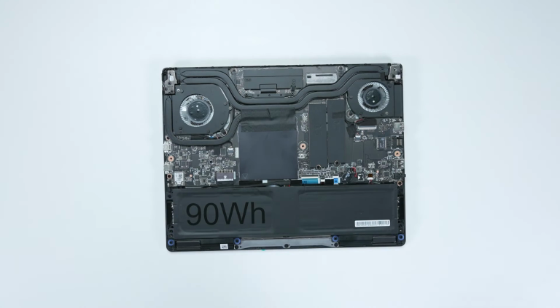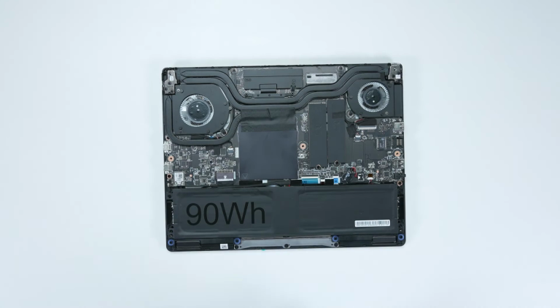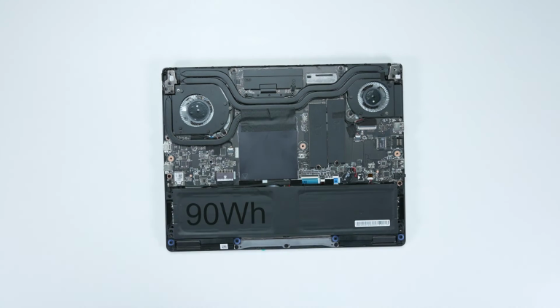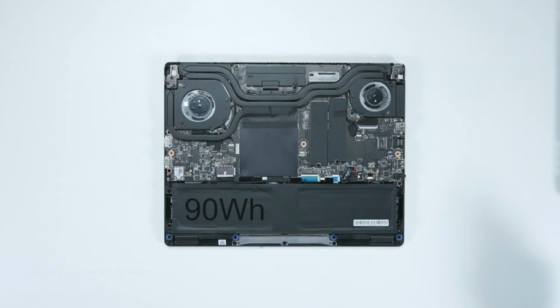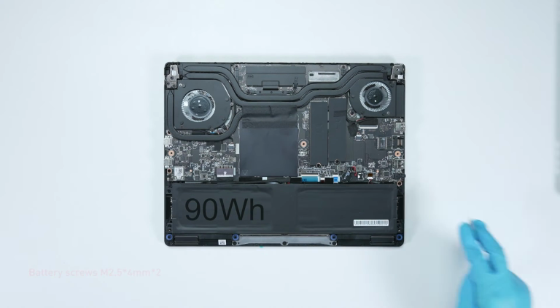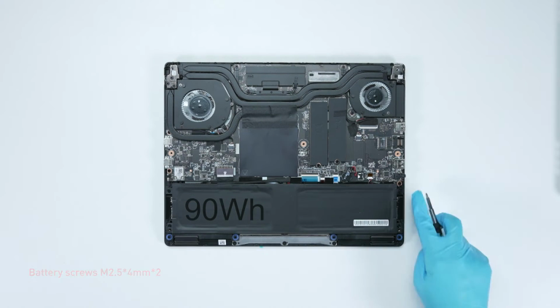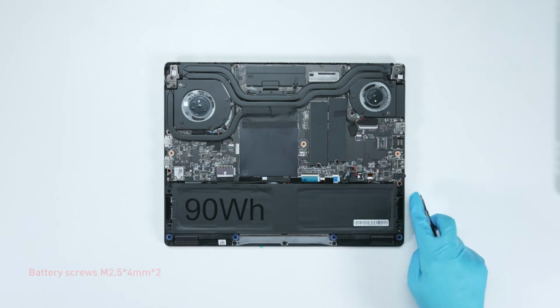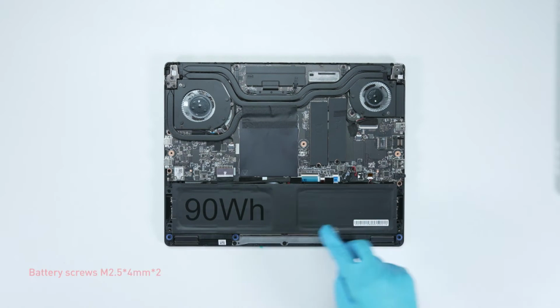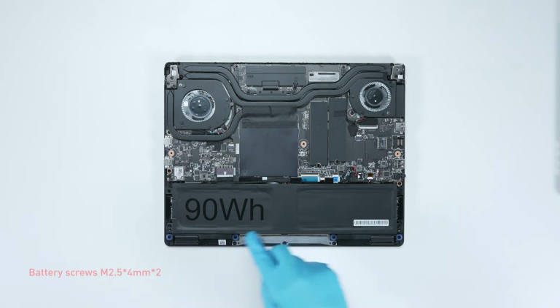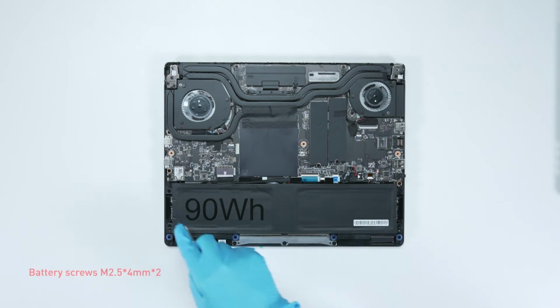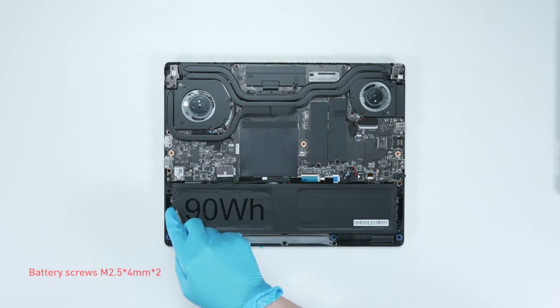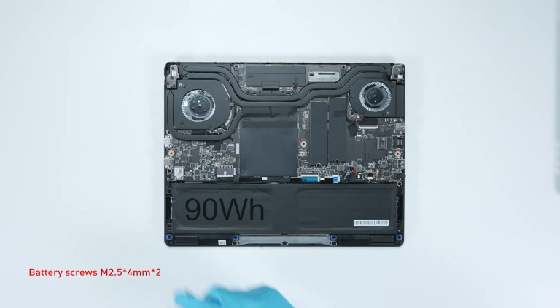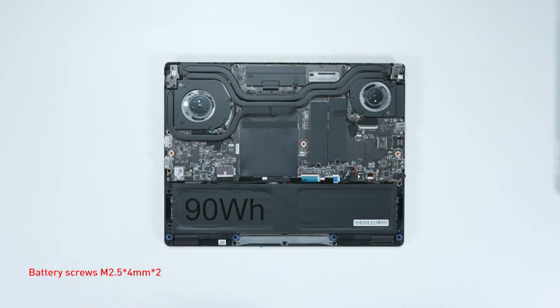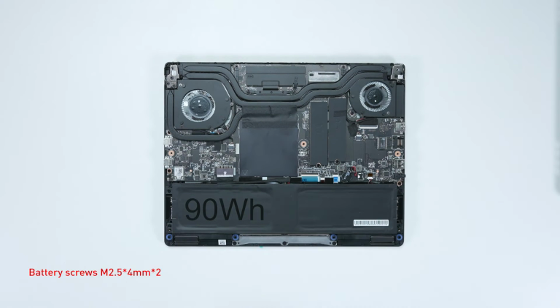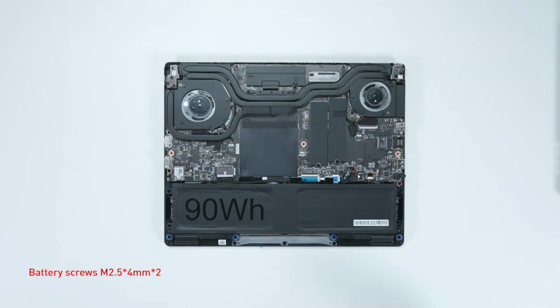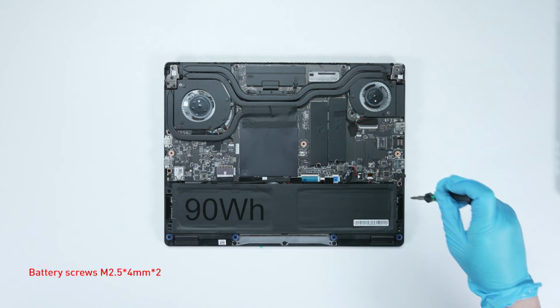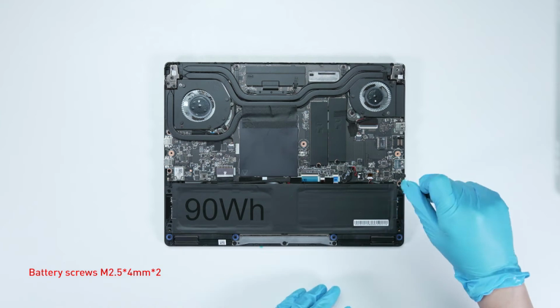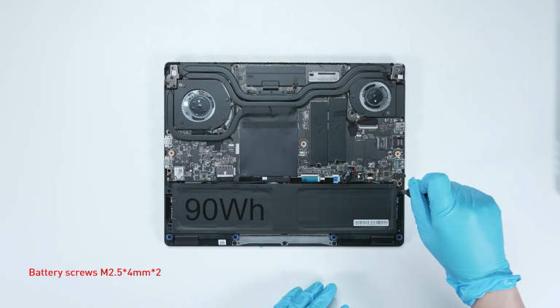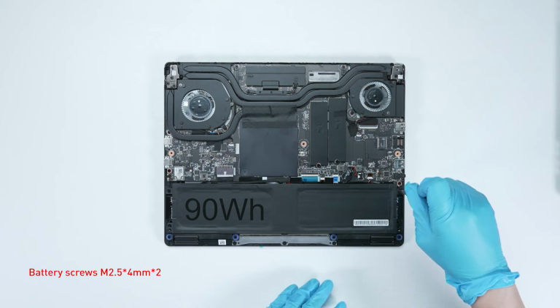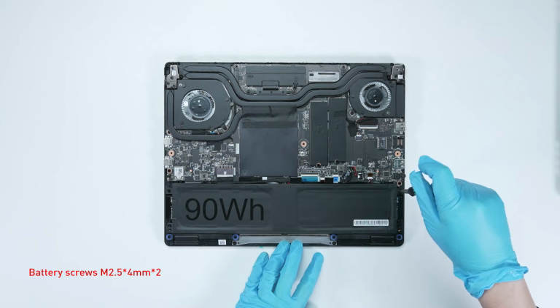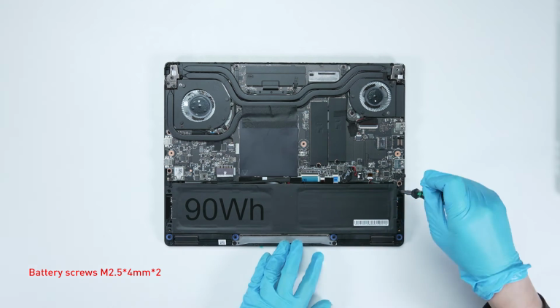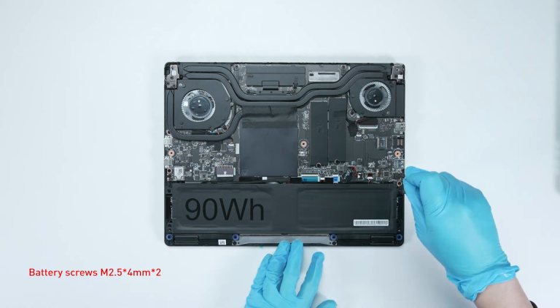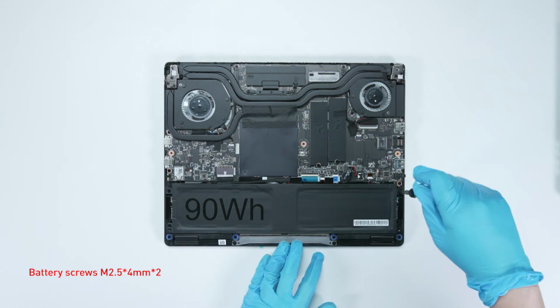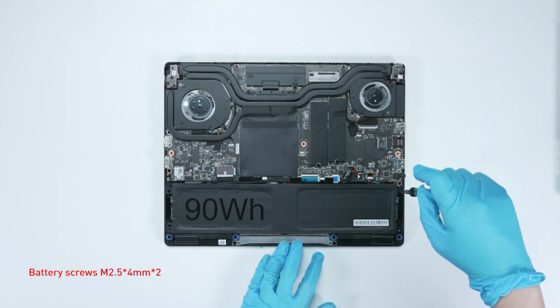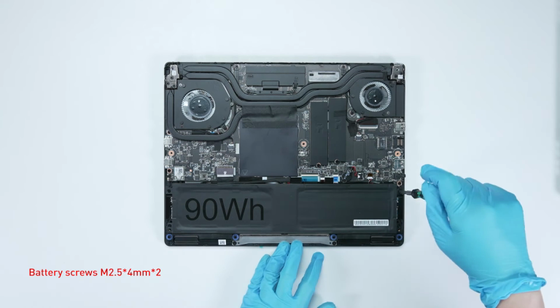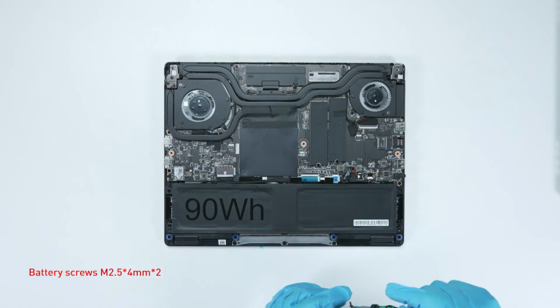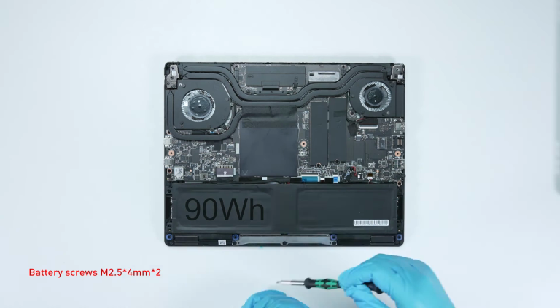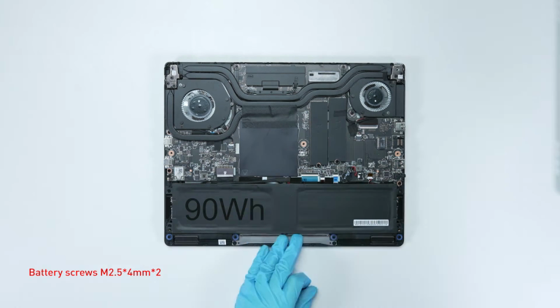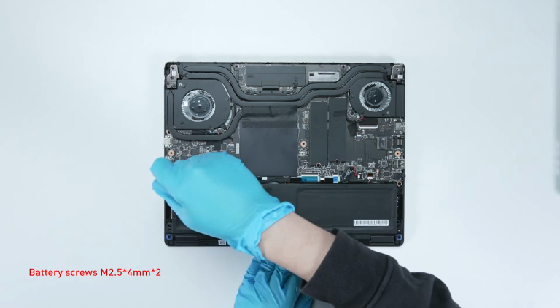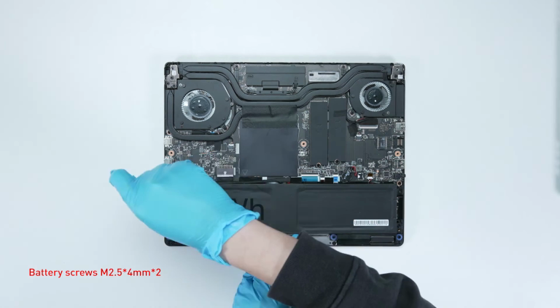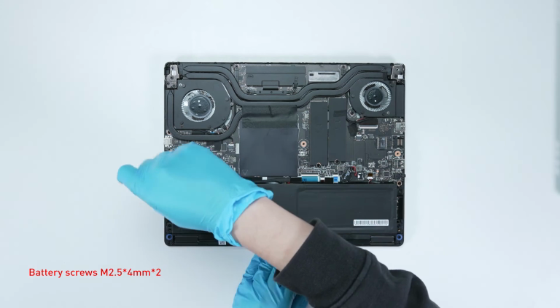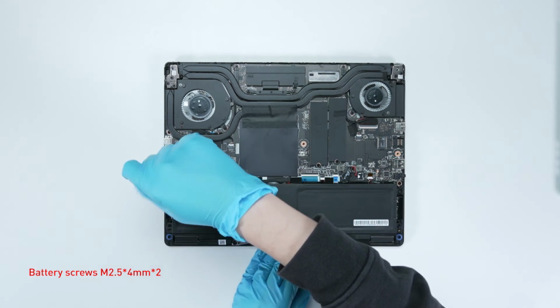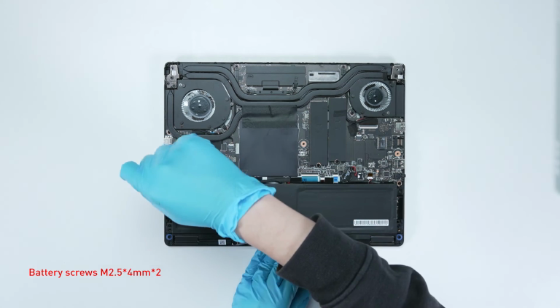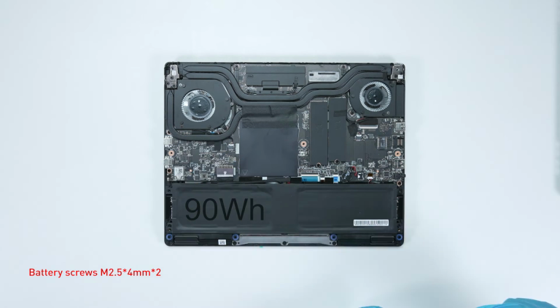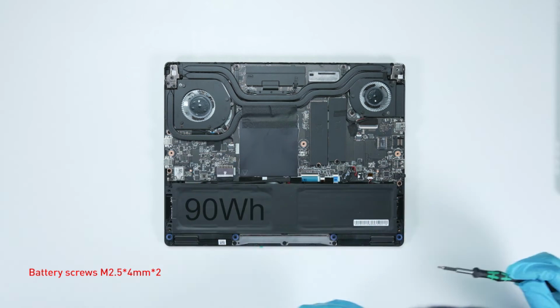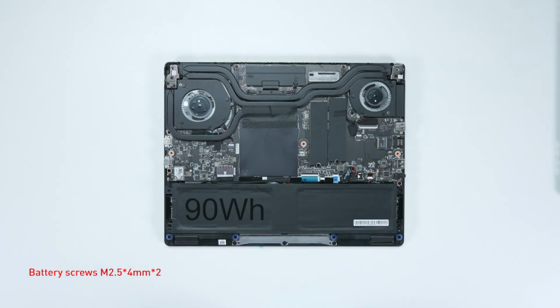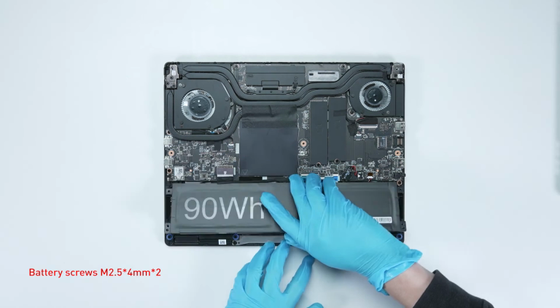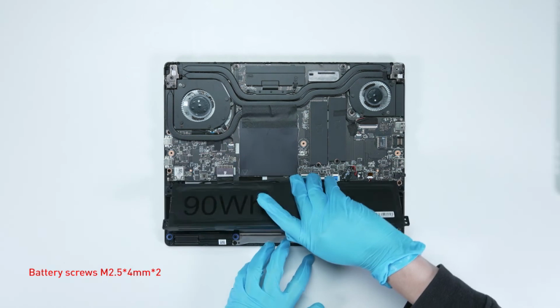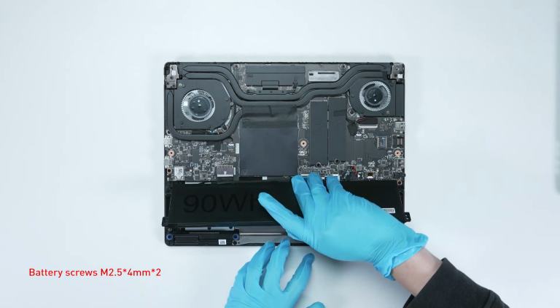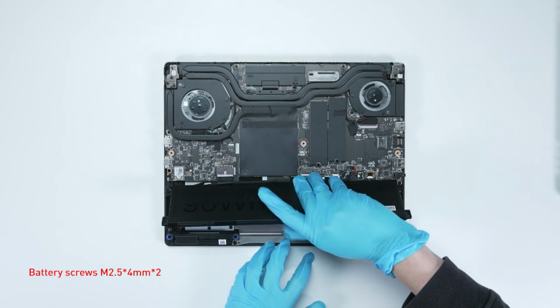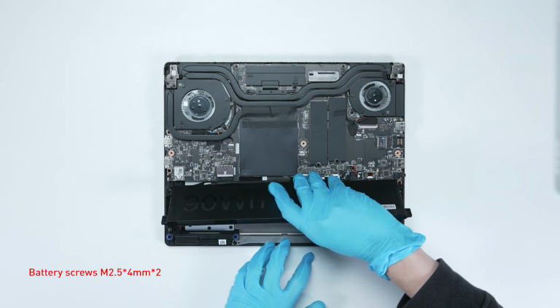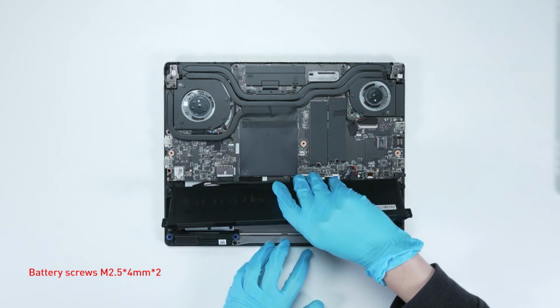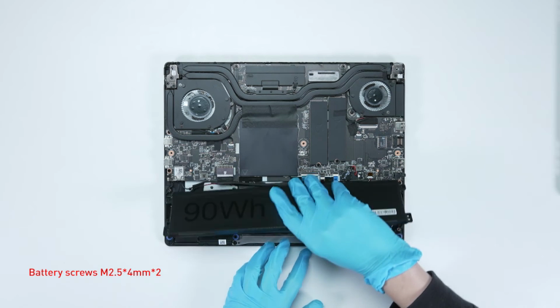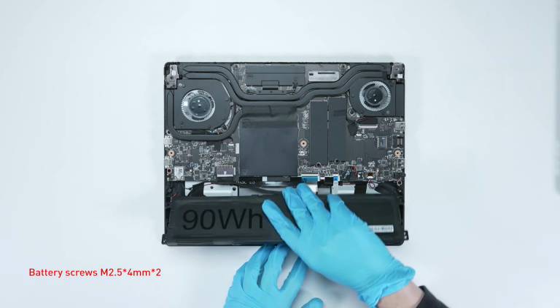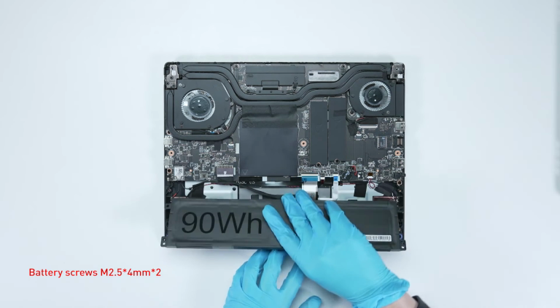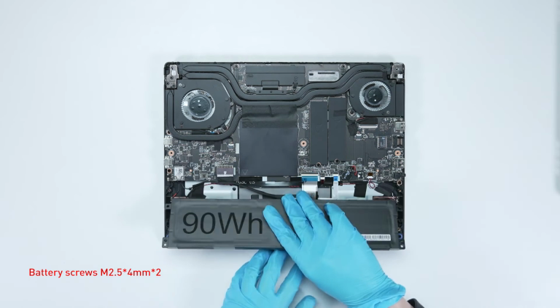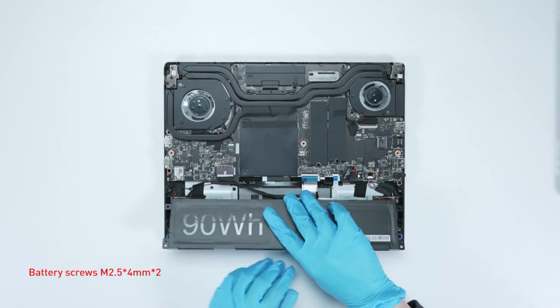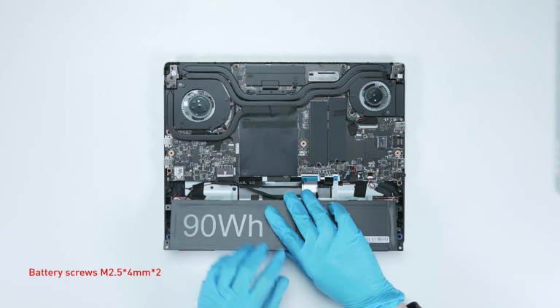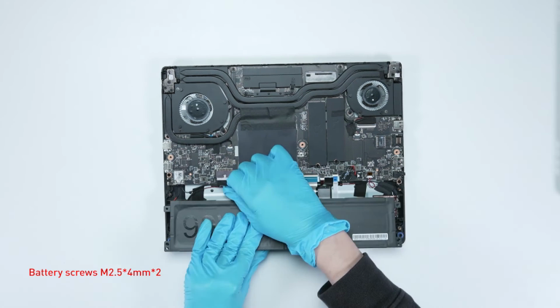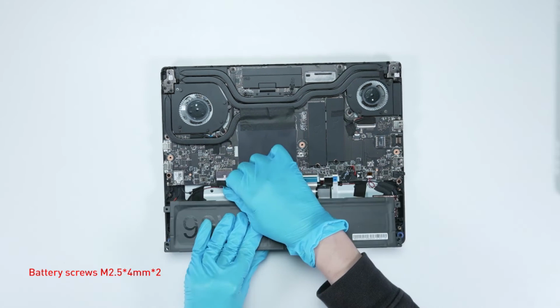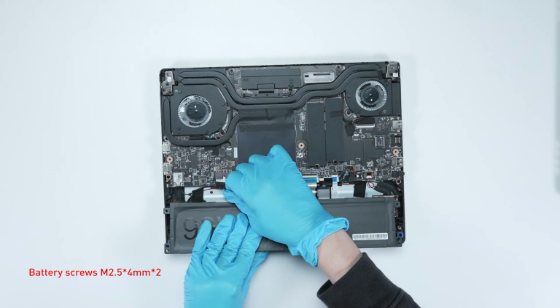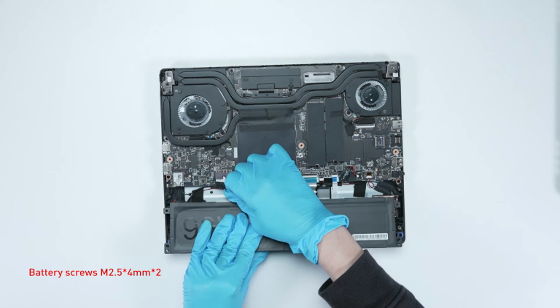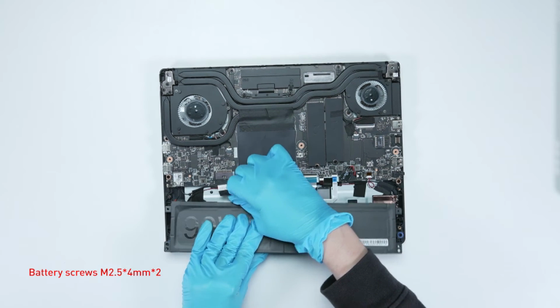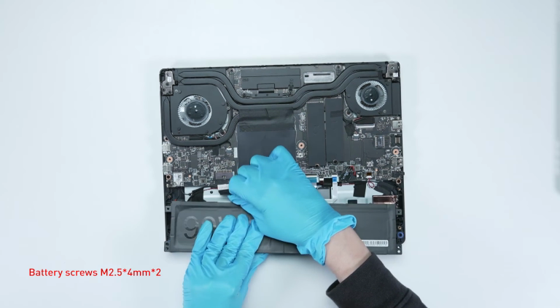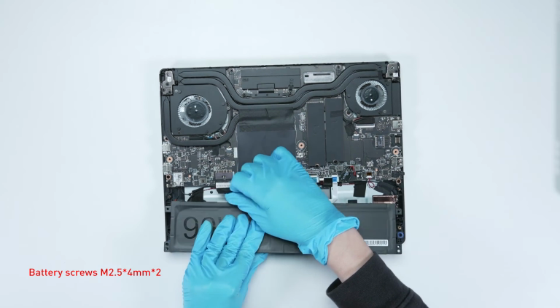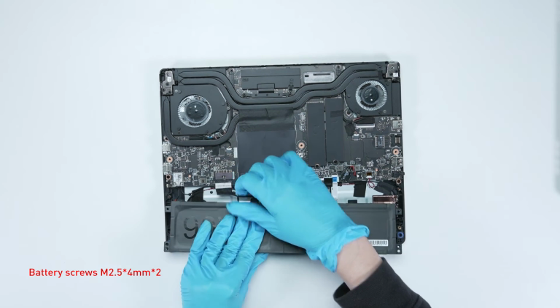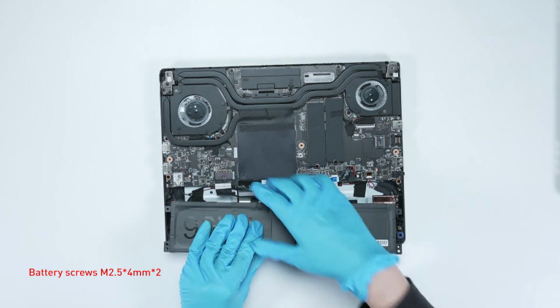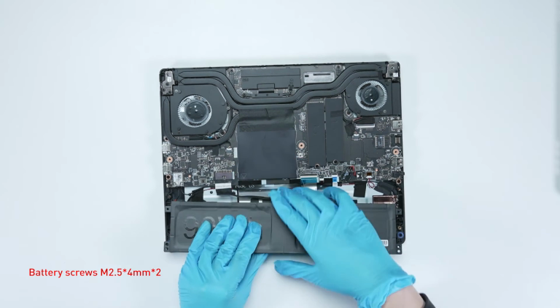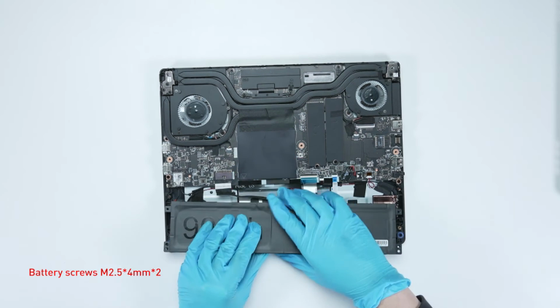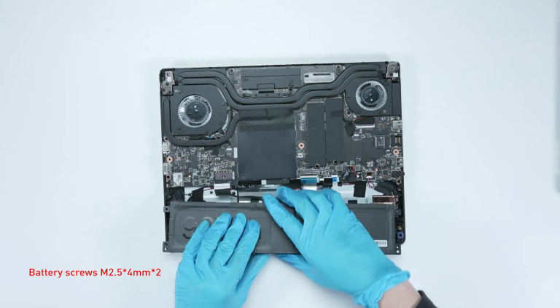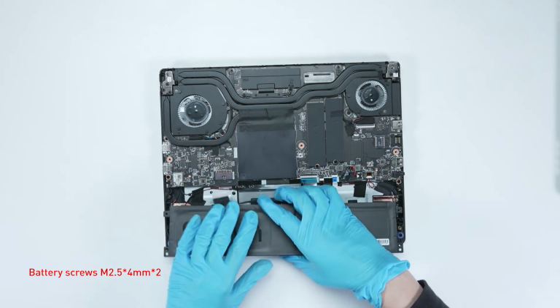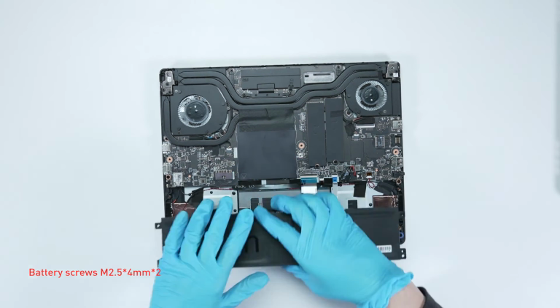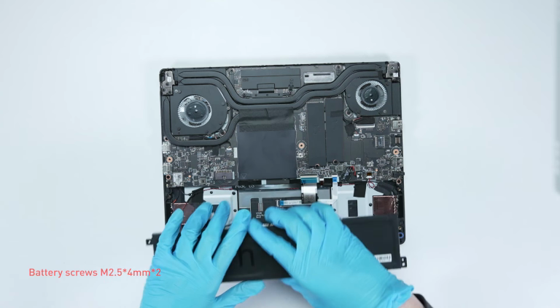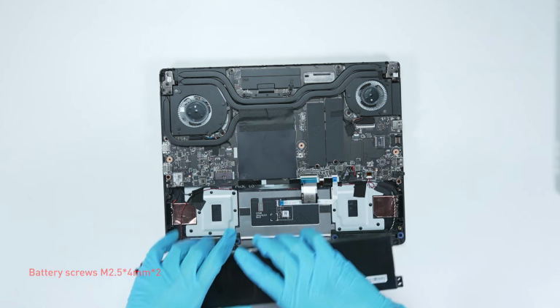Remove the screws on the battery, disconnect the battery cable, then remove the battery.